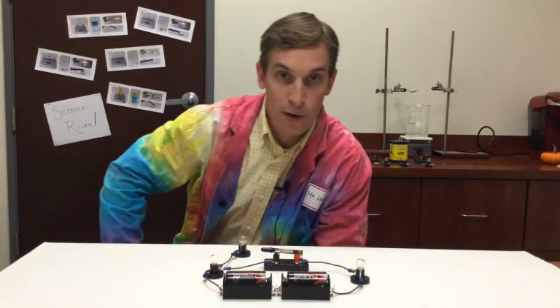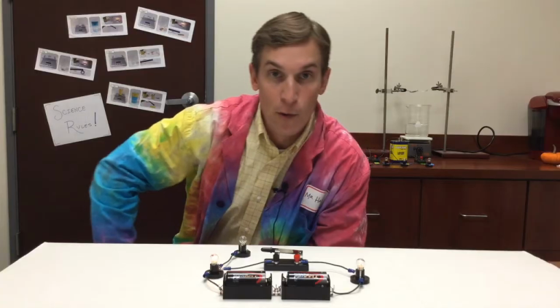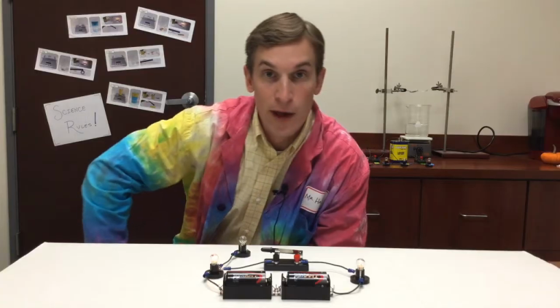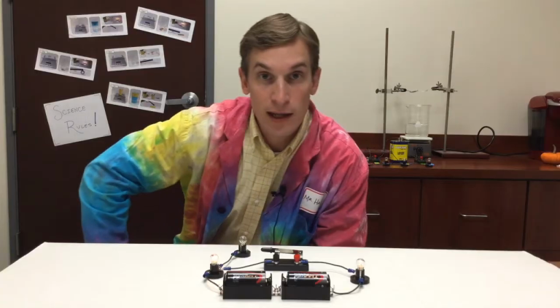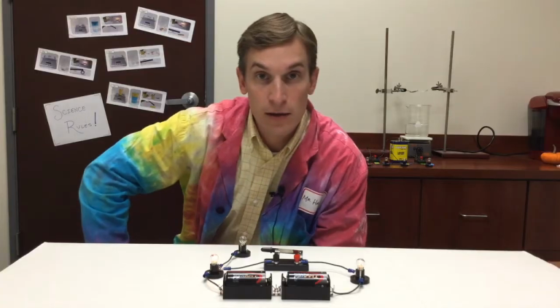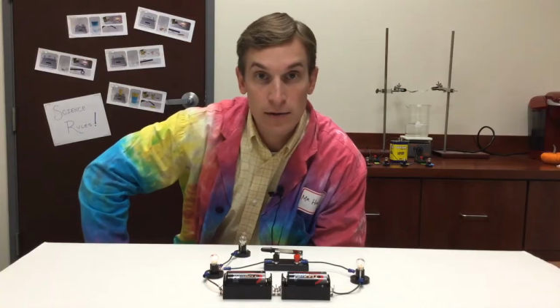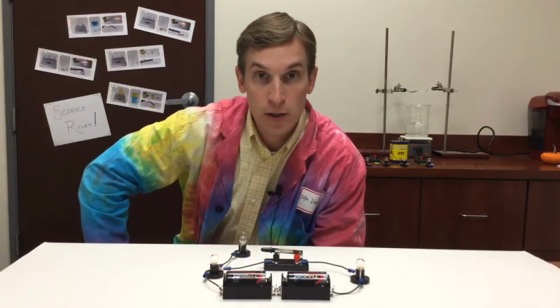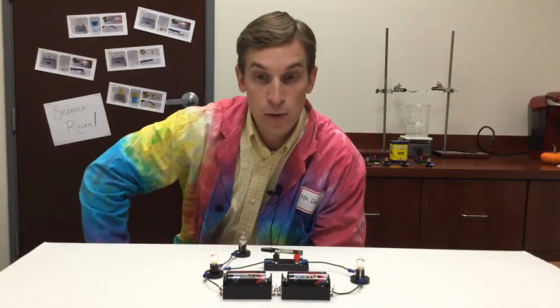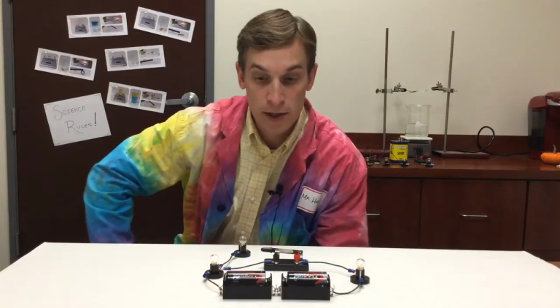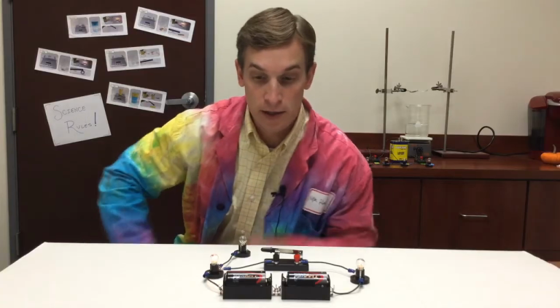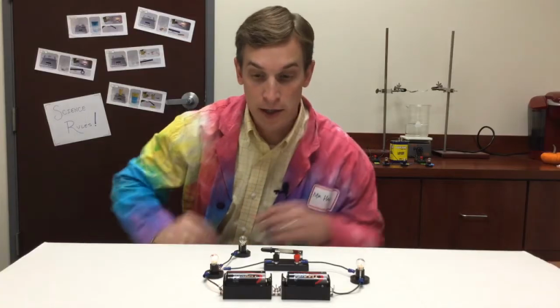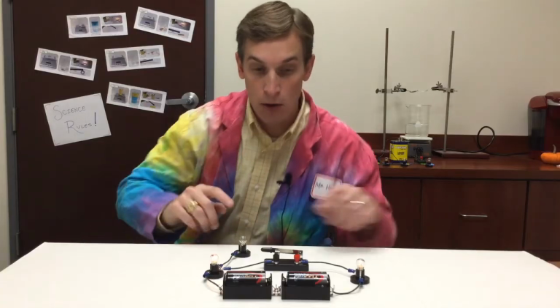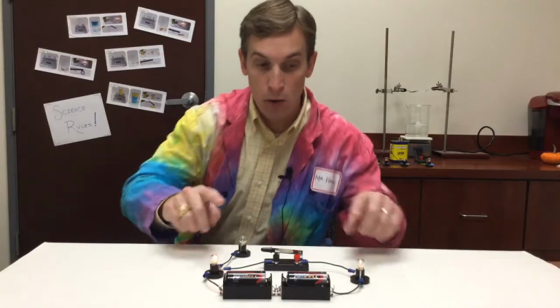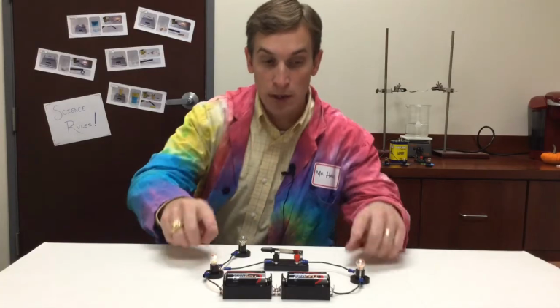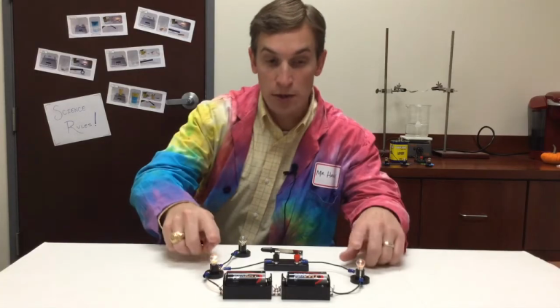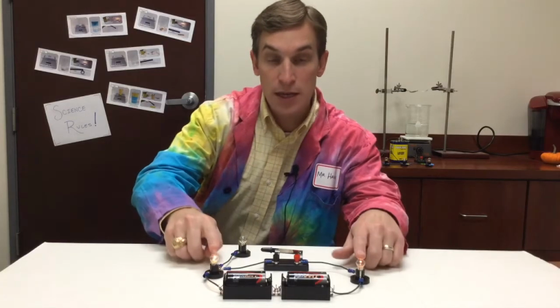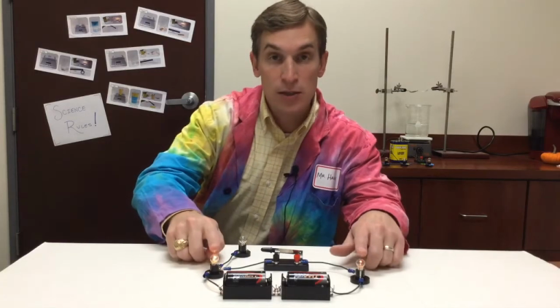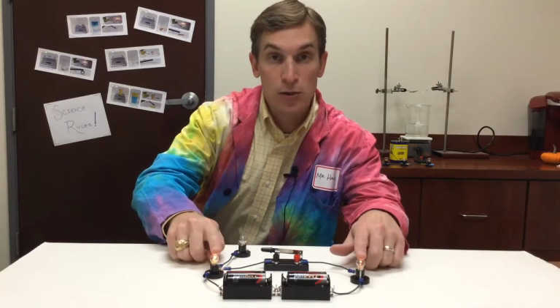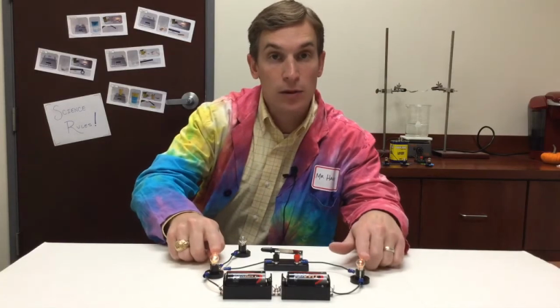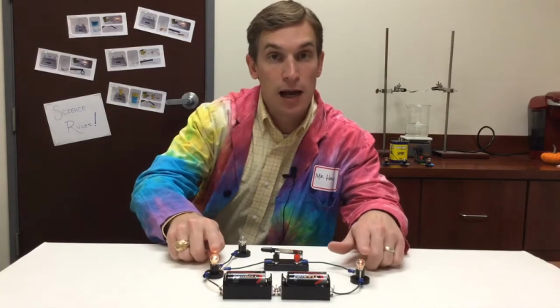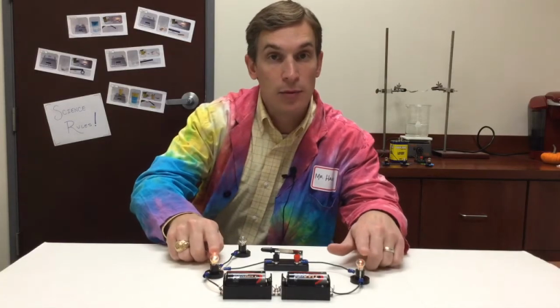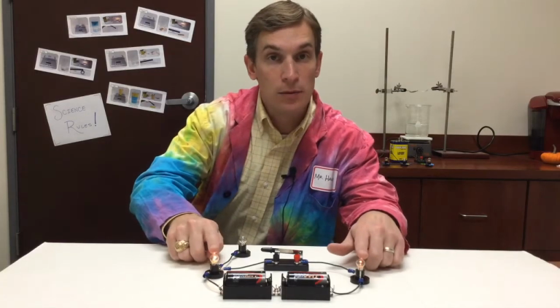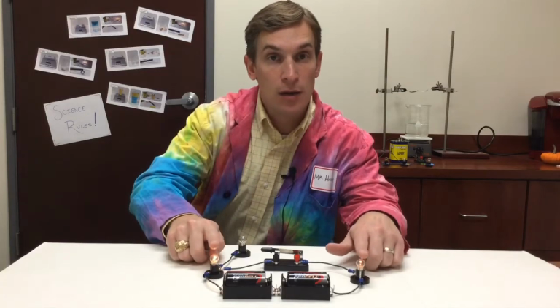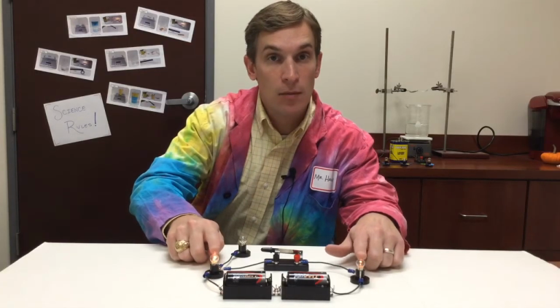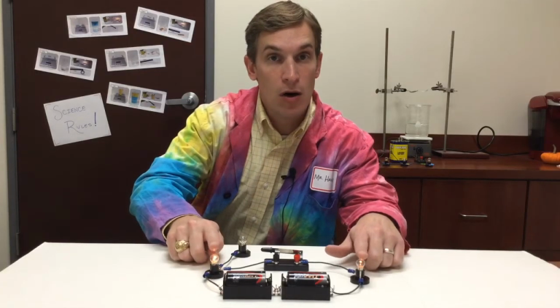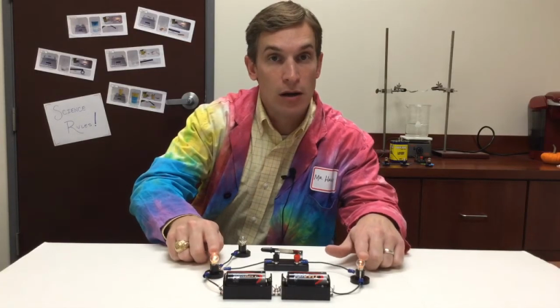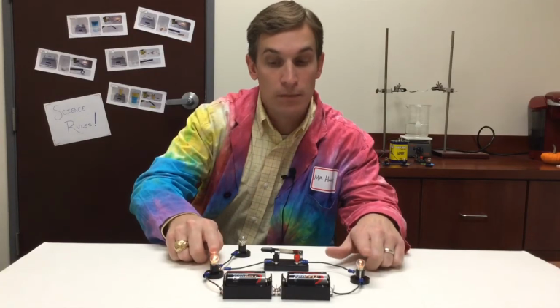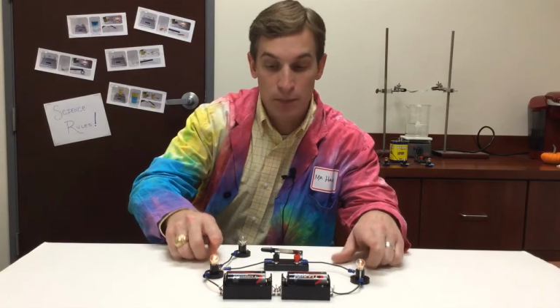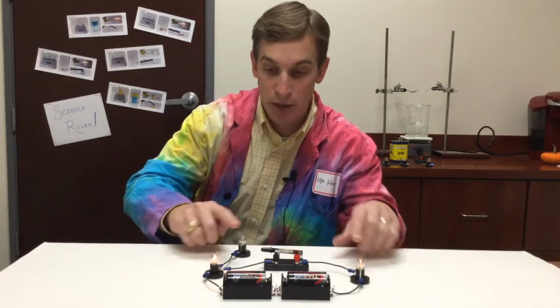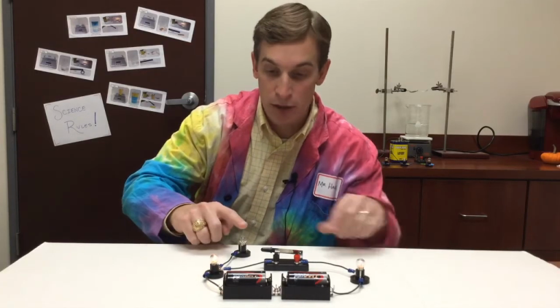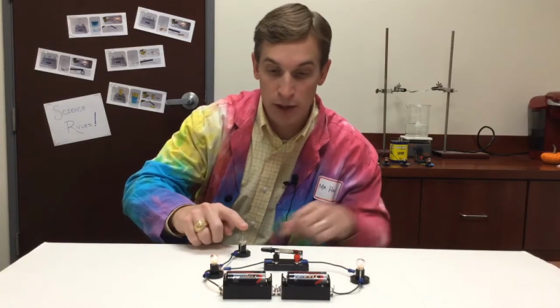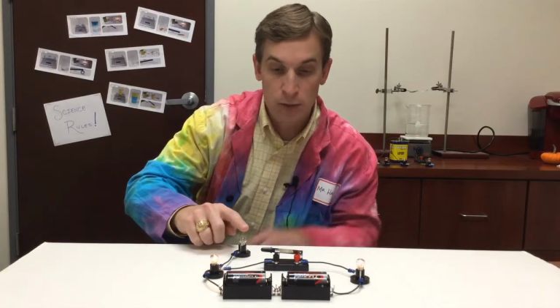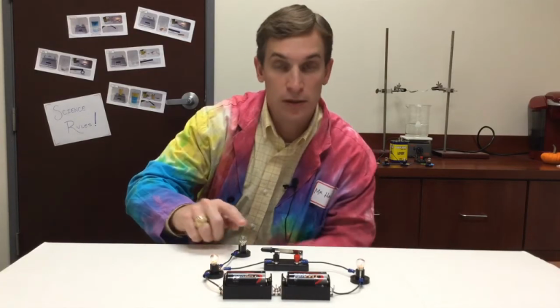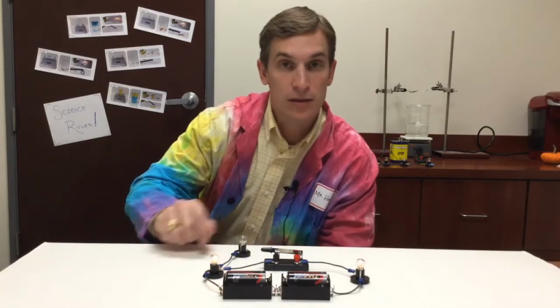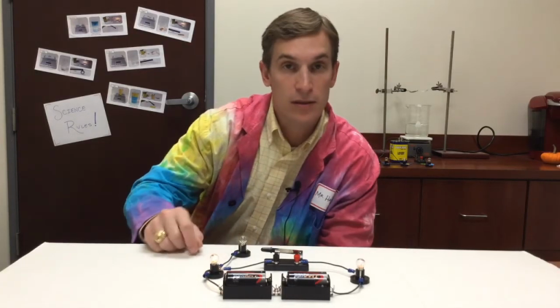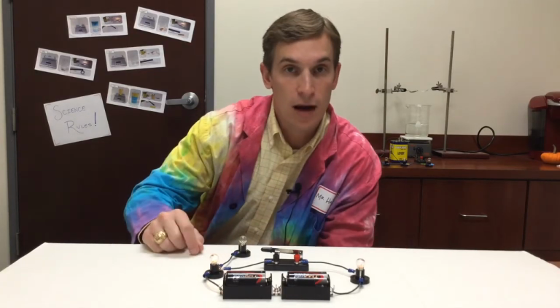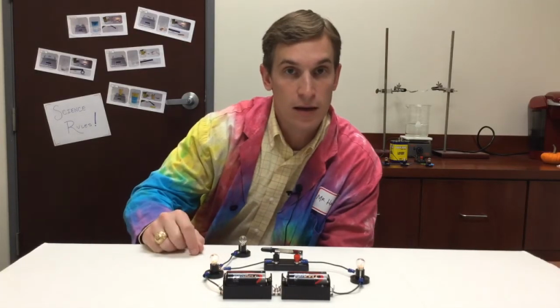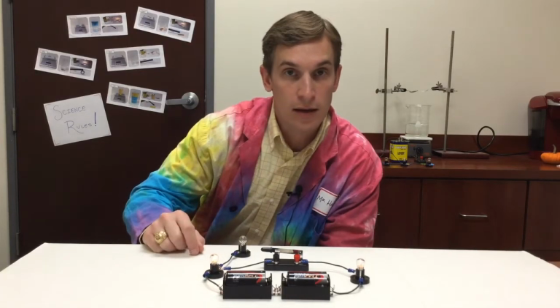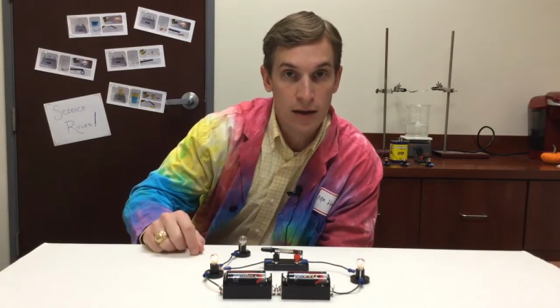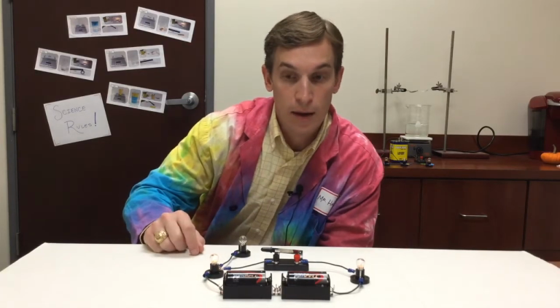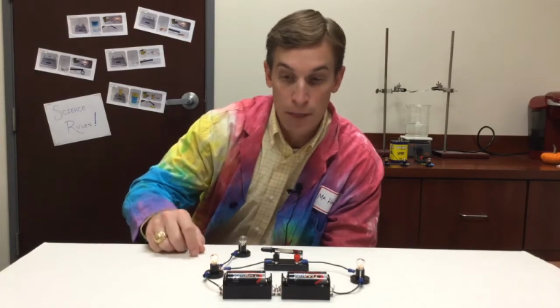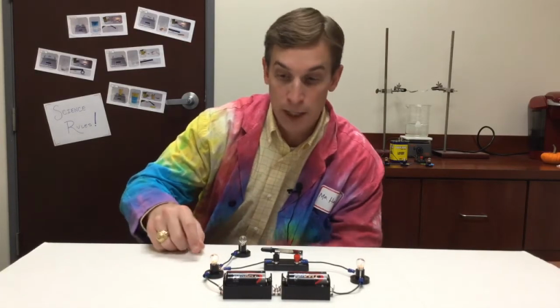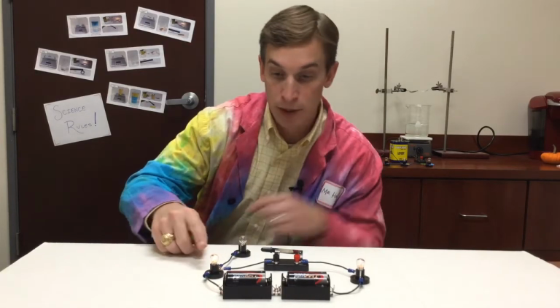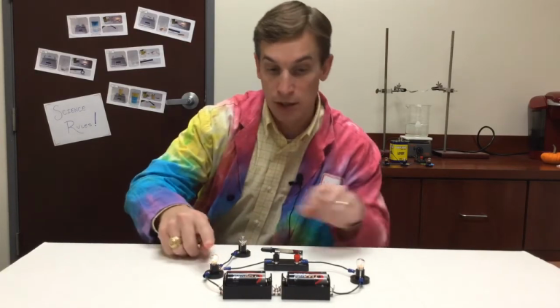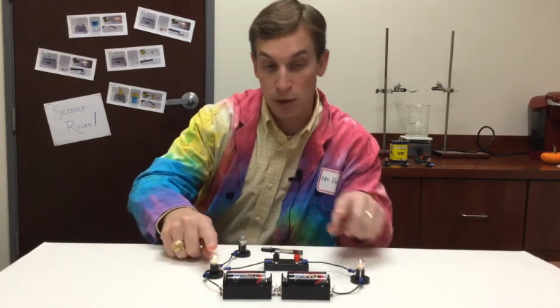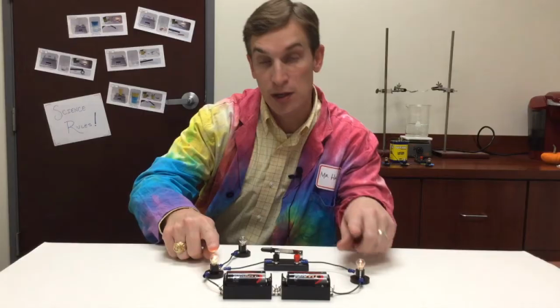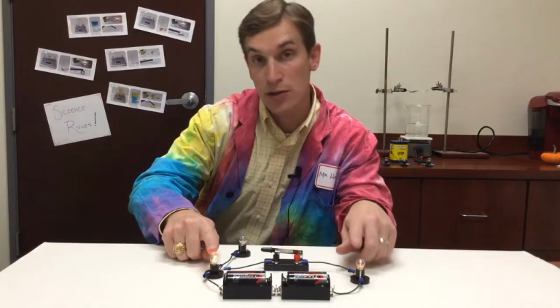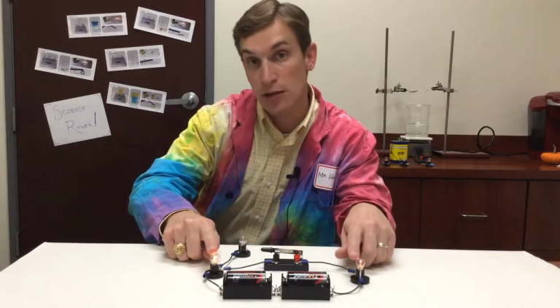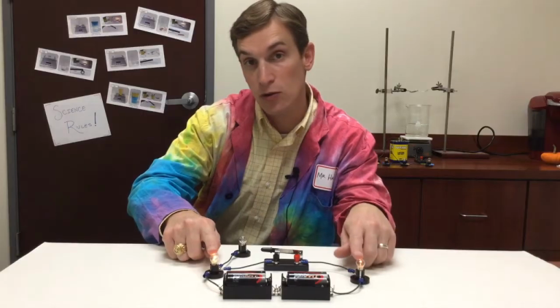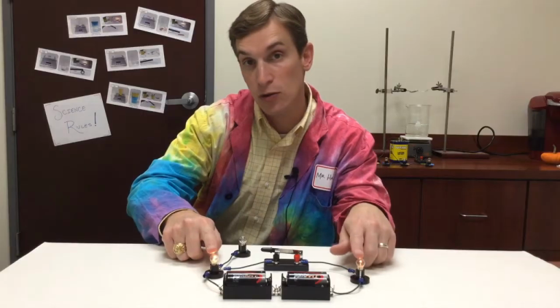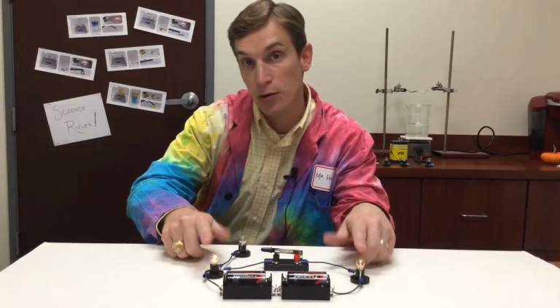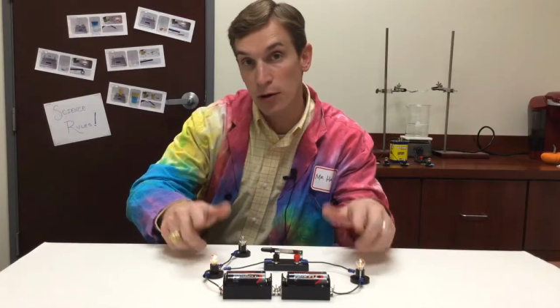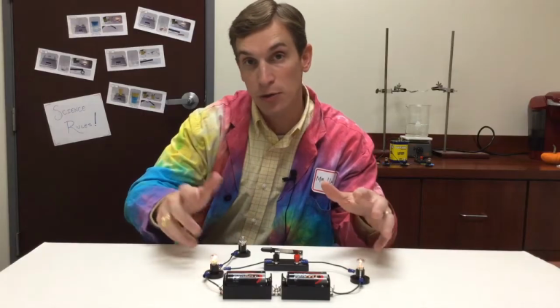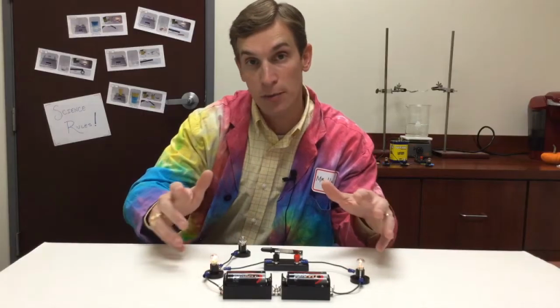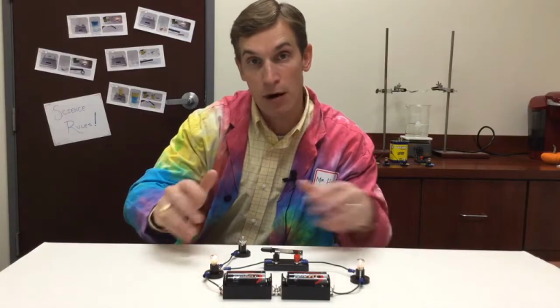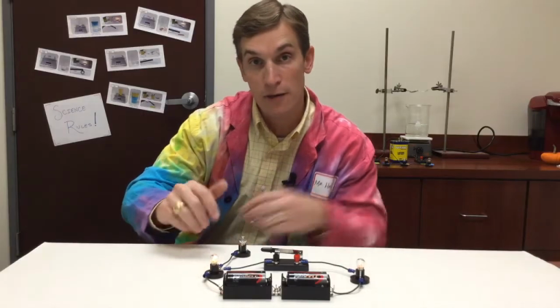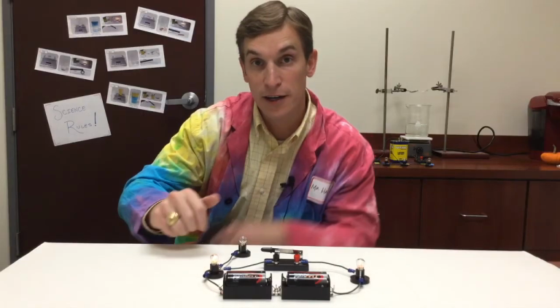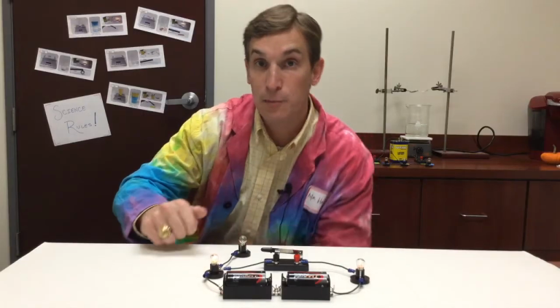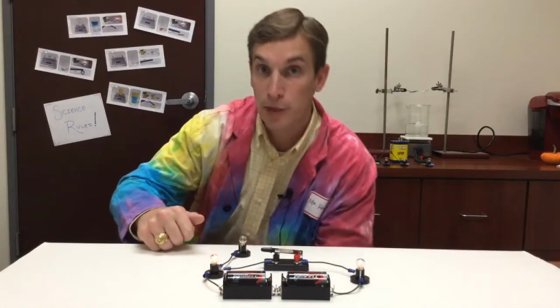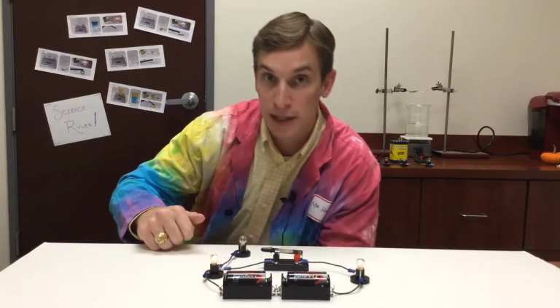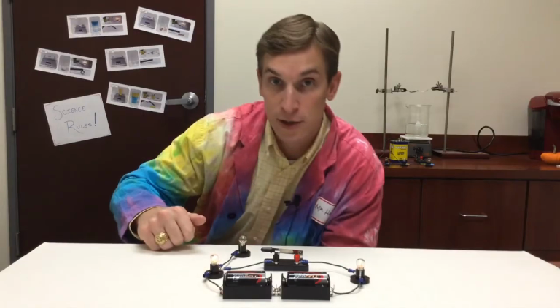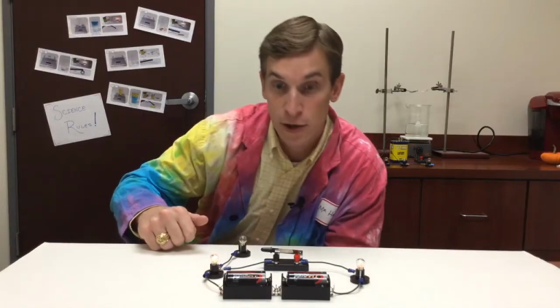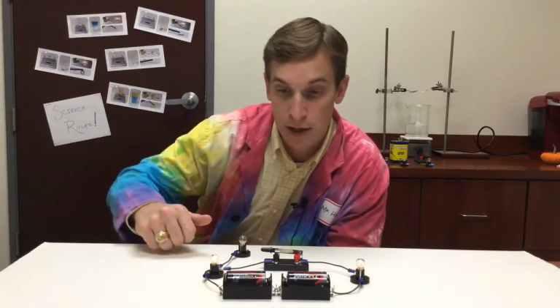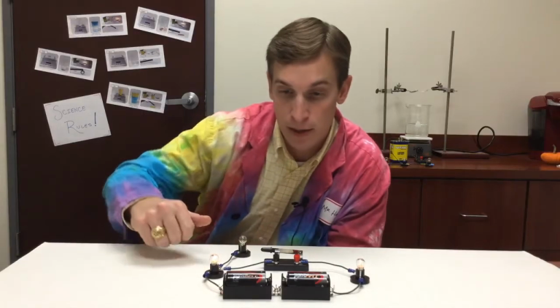When I close the switch, I see that only these two light bulbs come on — this one does not. That's because only these two bulbs are a part of a complete circuit.